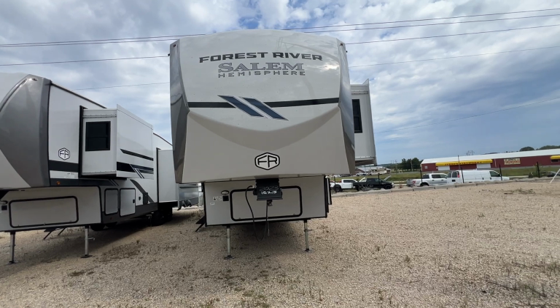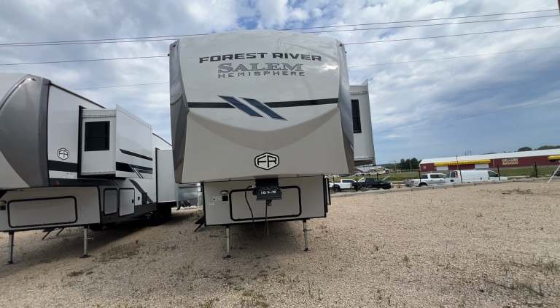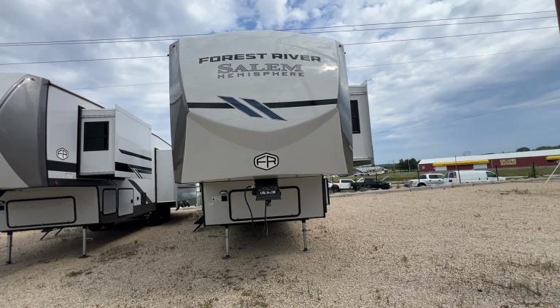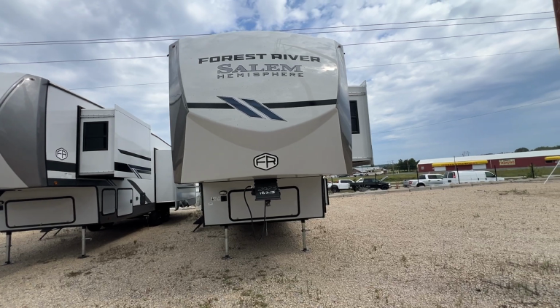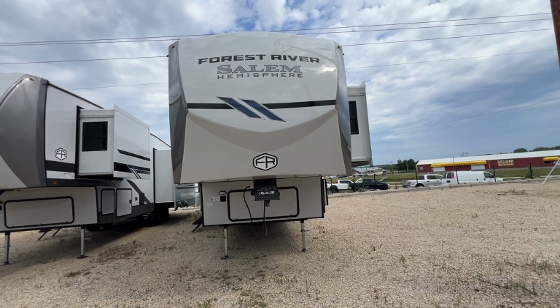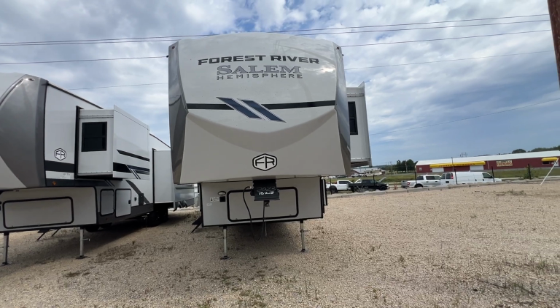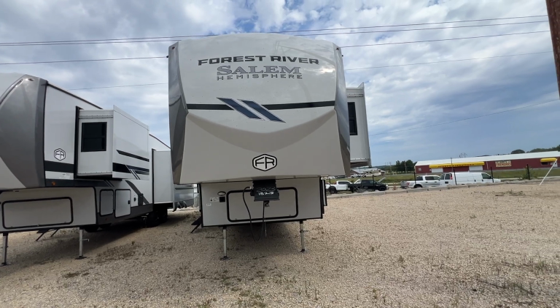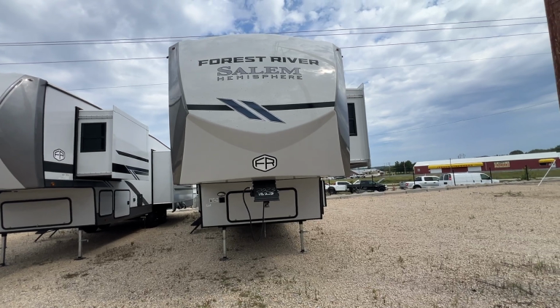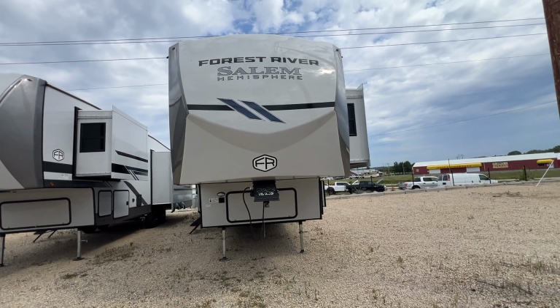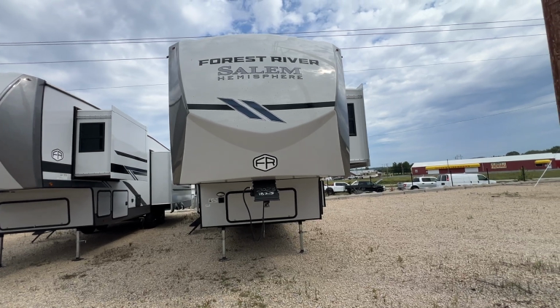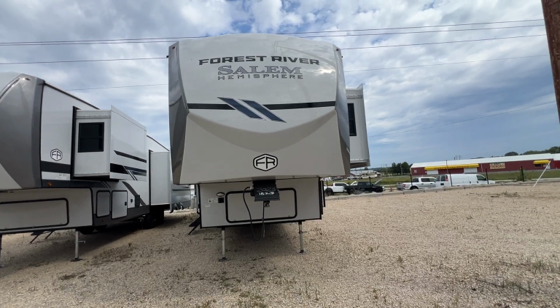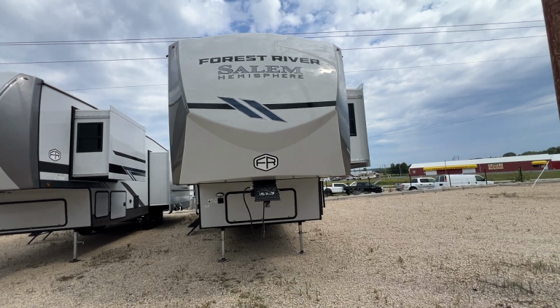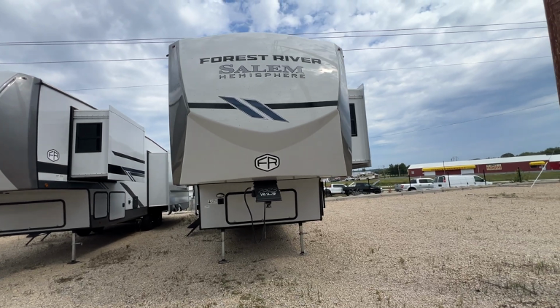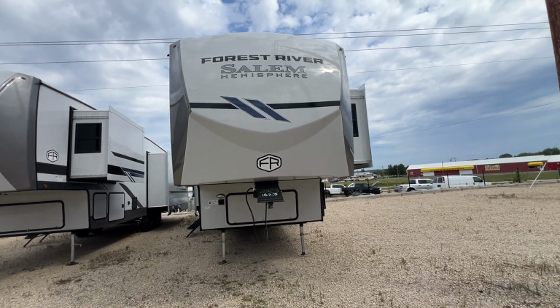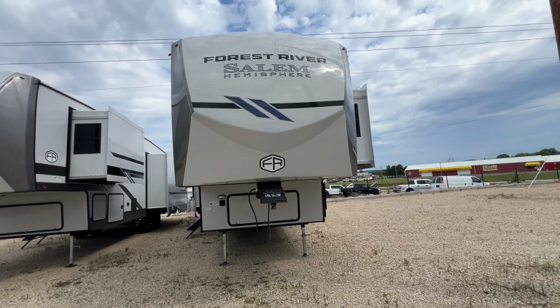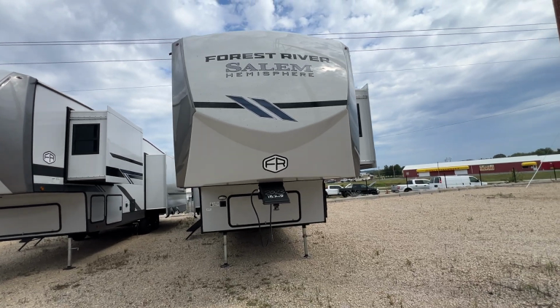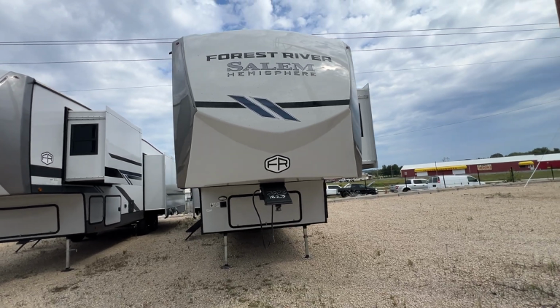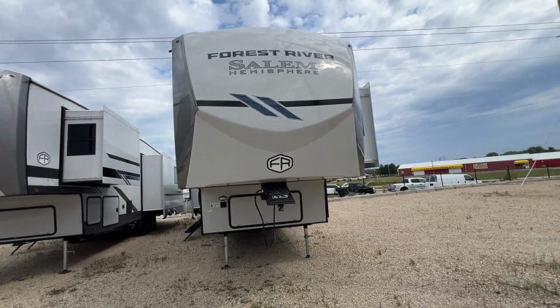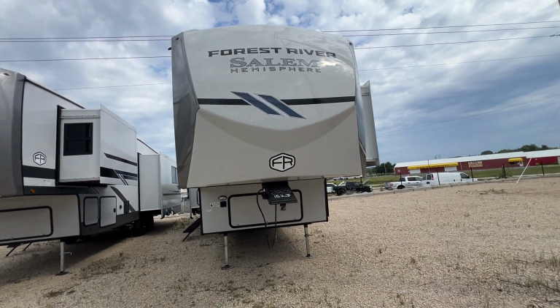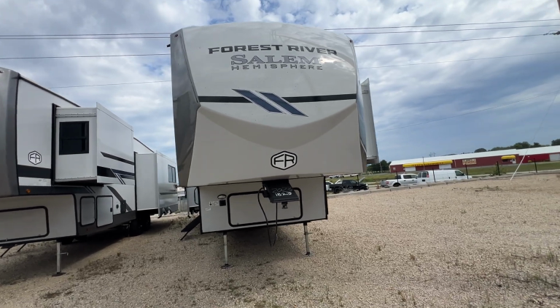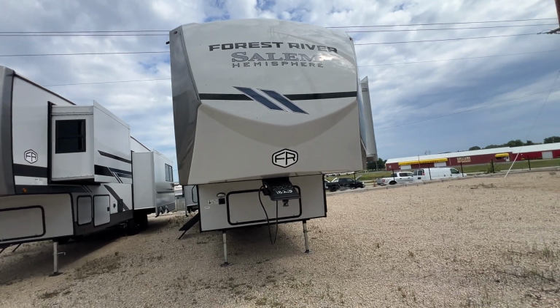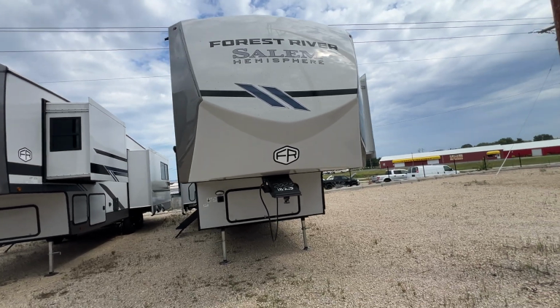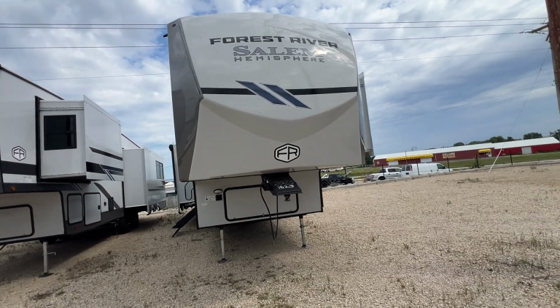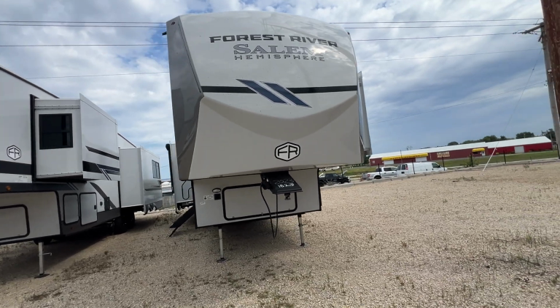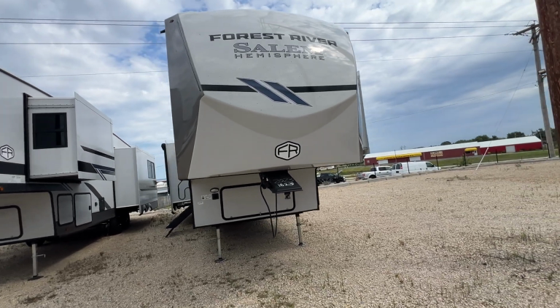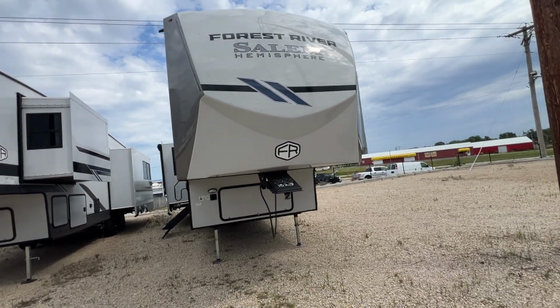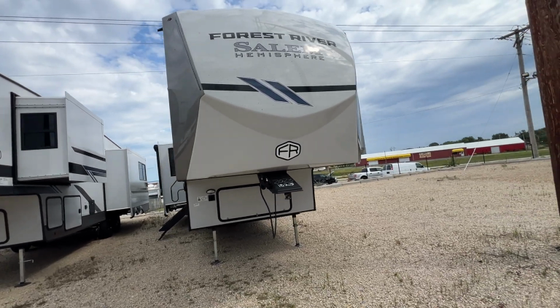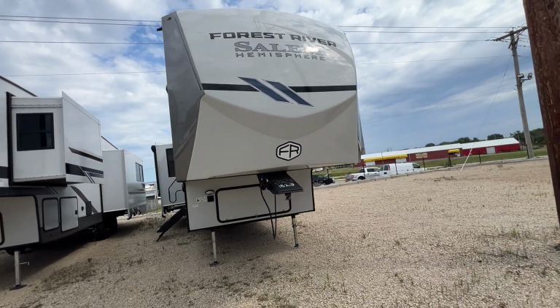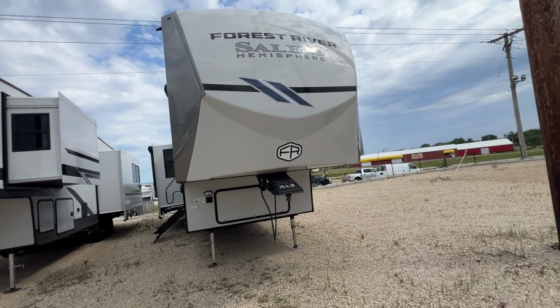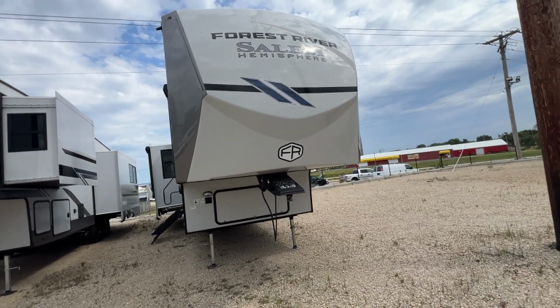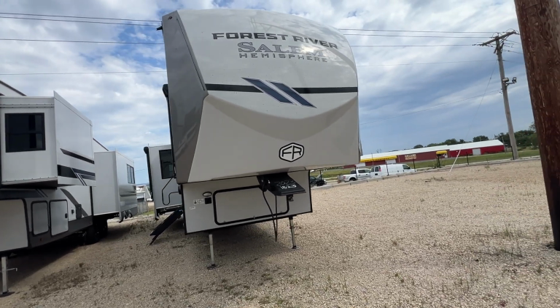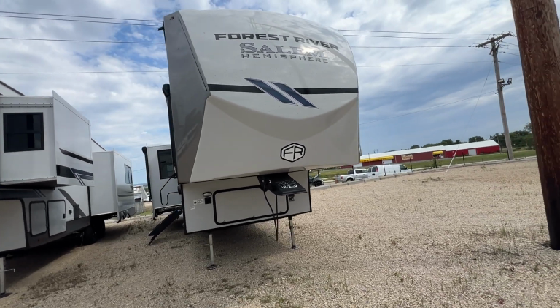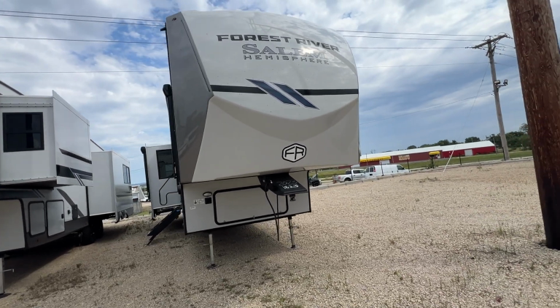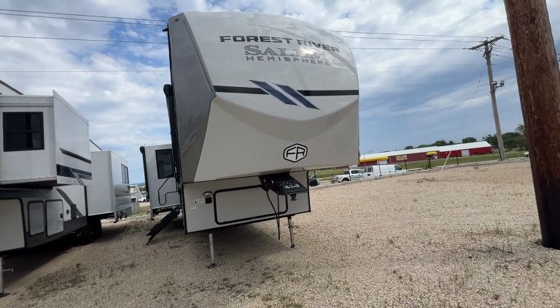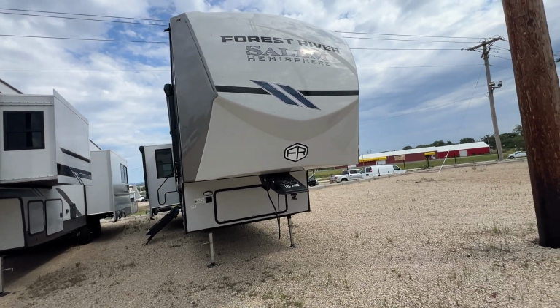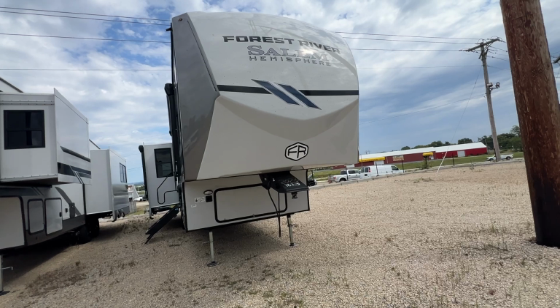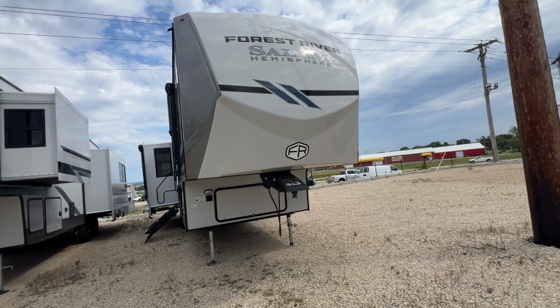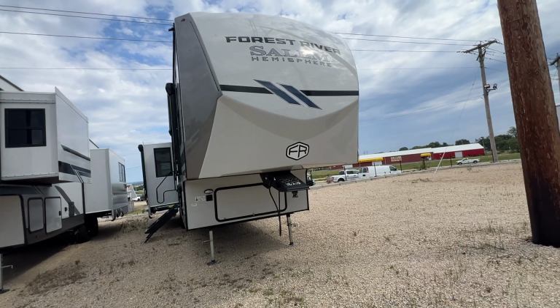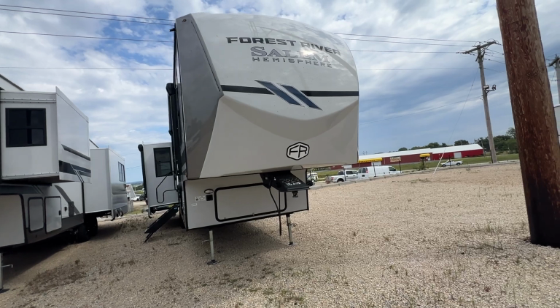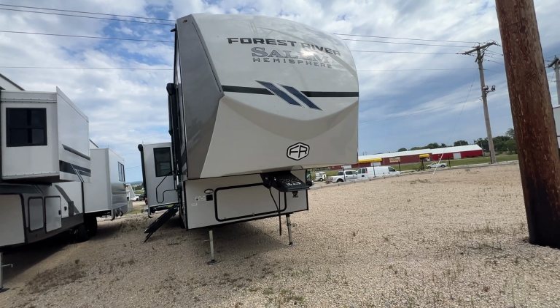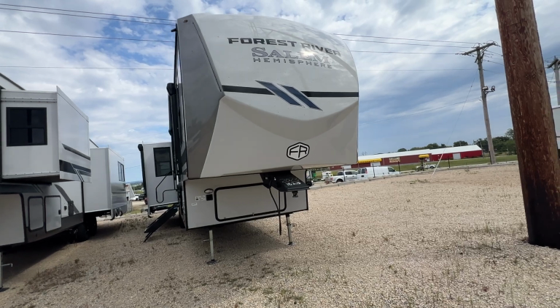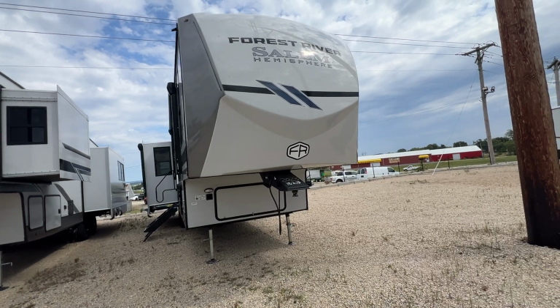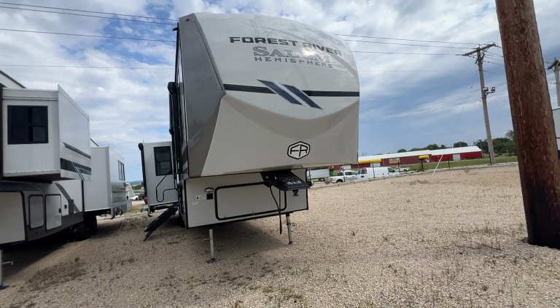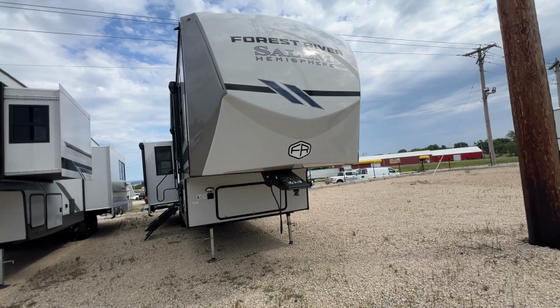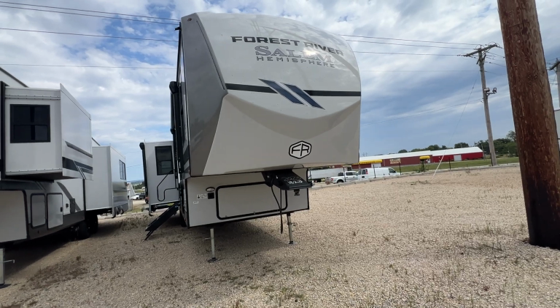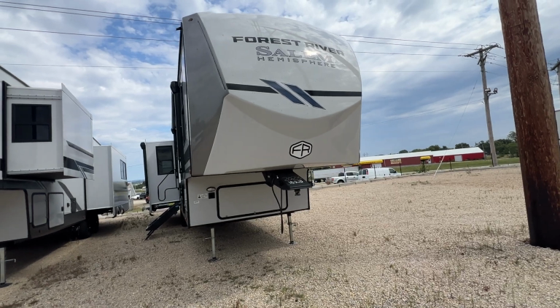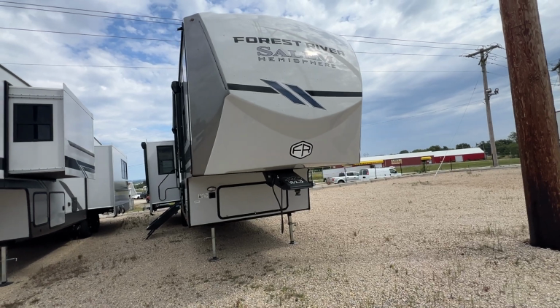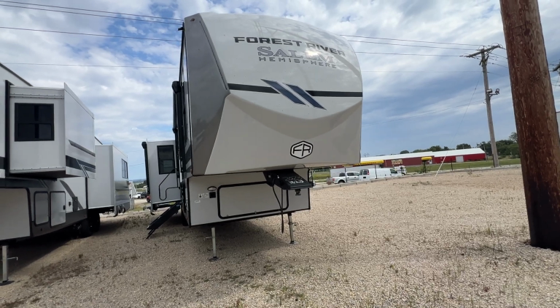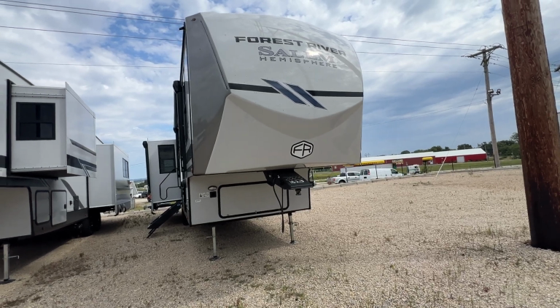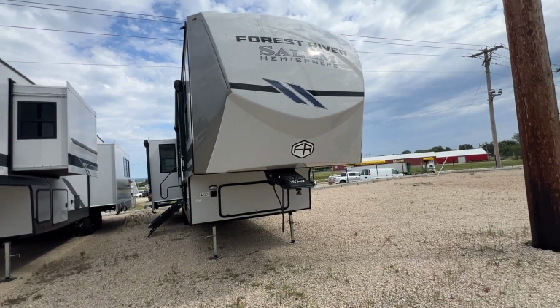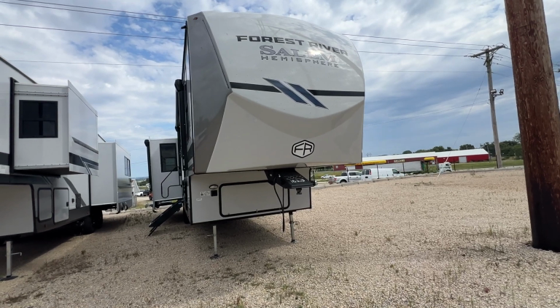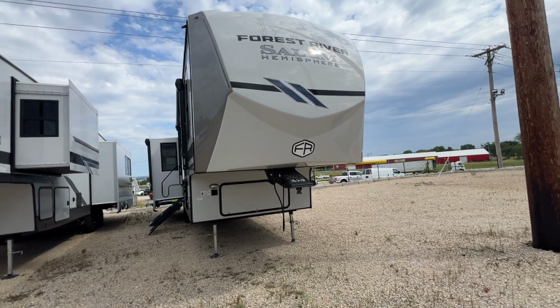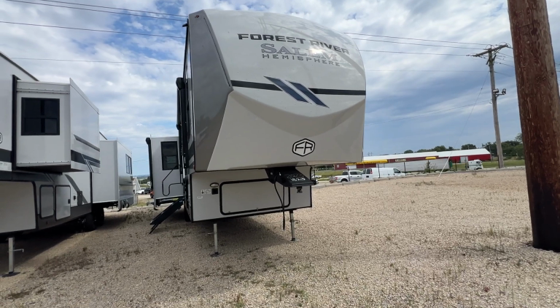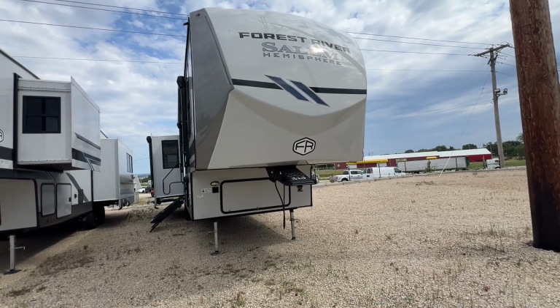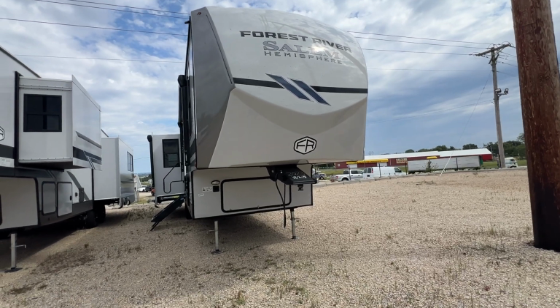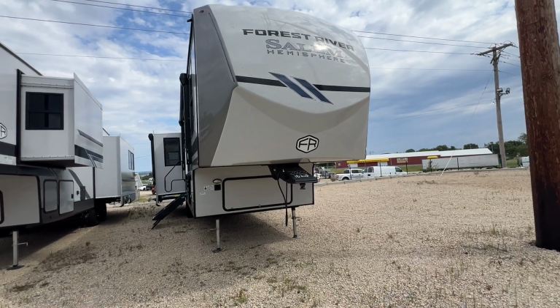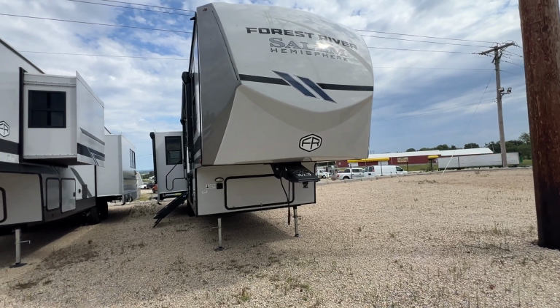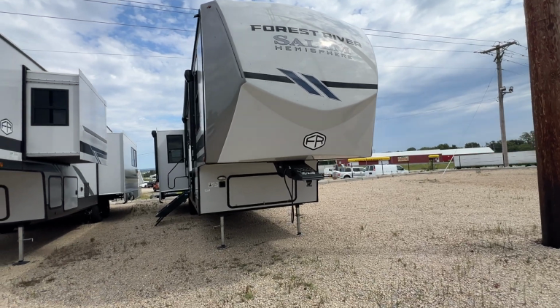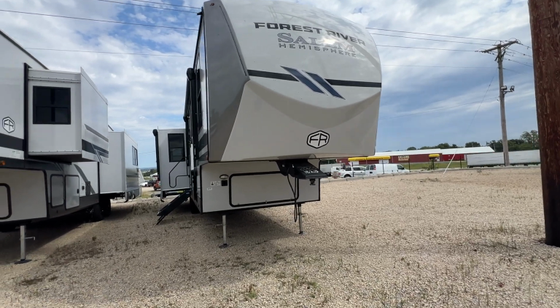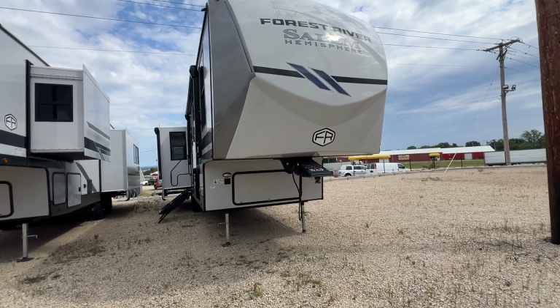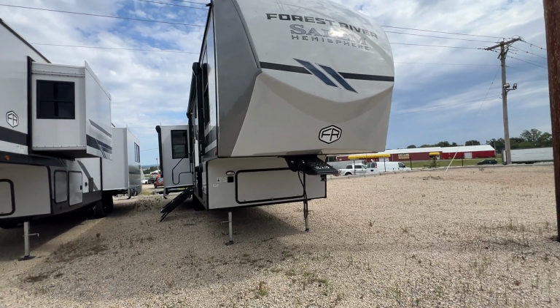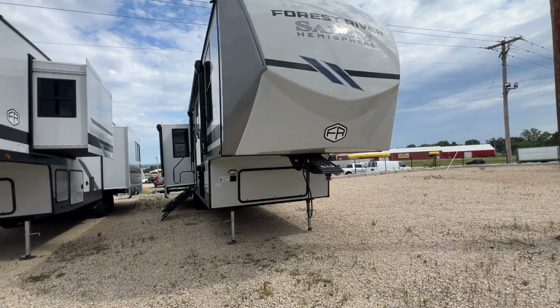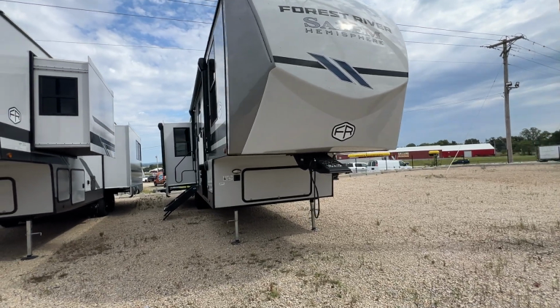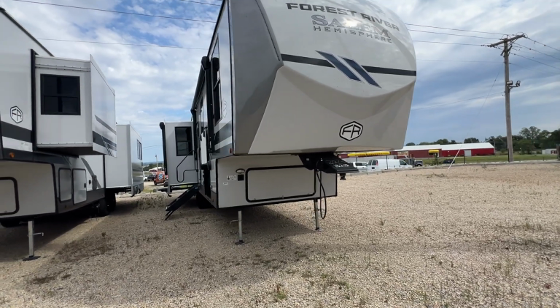First thing I wanted to show you is the new outside colors. They updated a little bit — updated the logo, updated the stripes. I think it looks pretty cool.